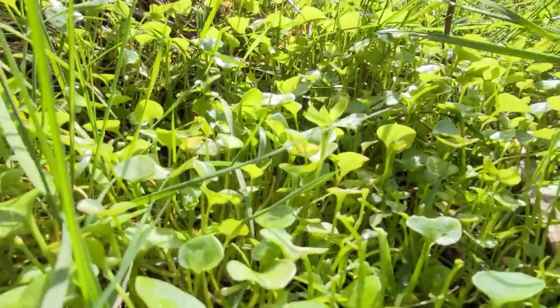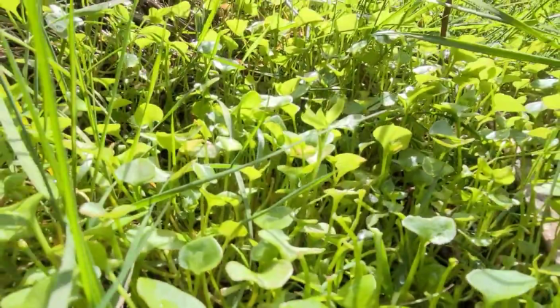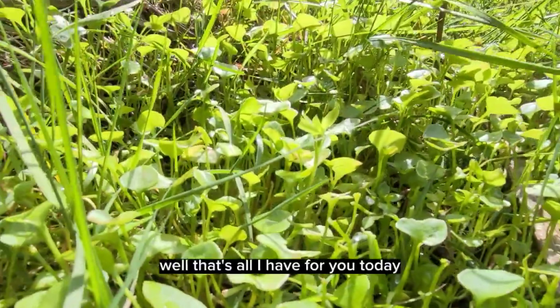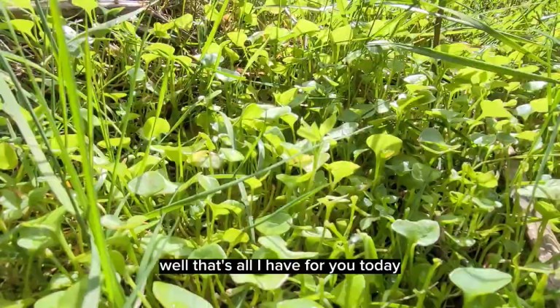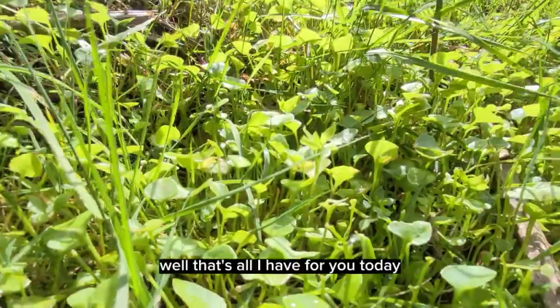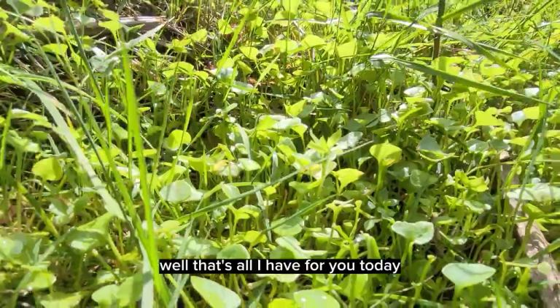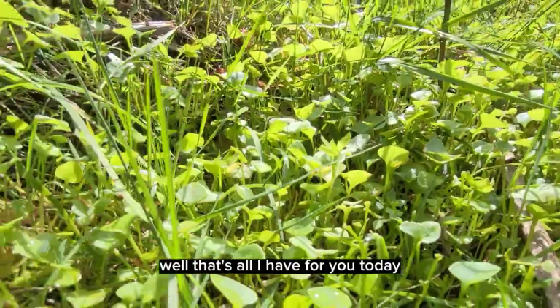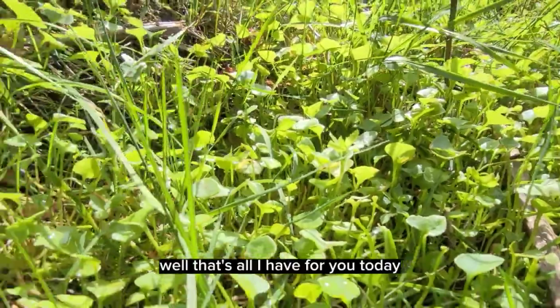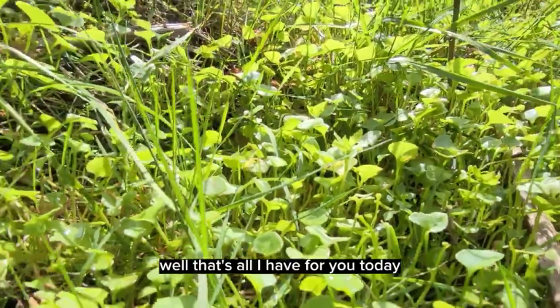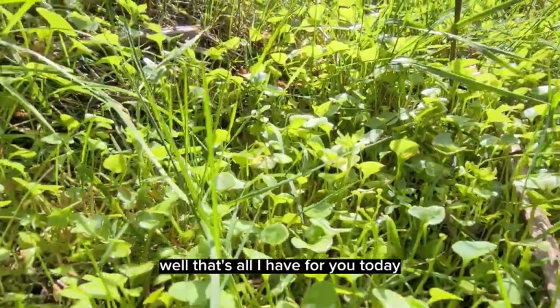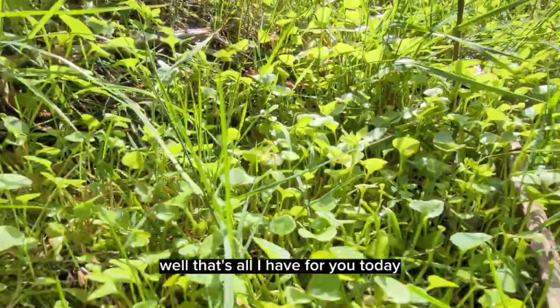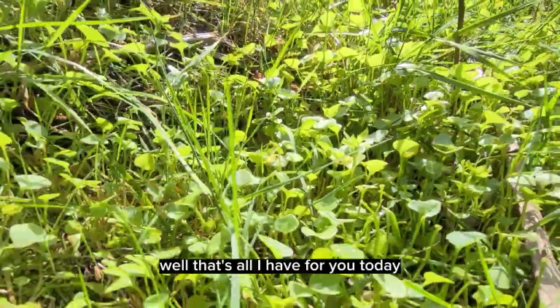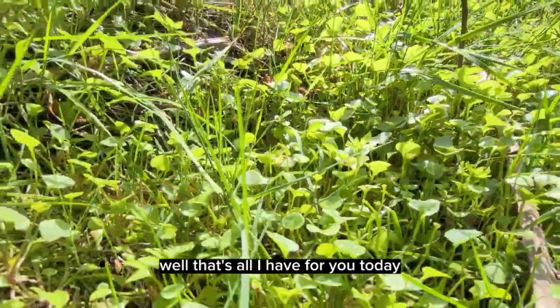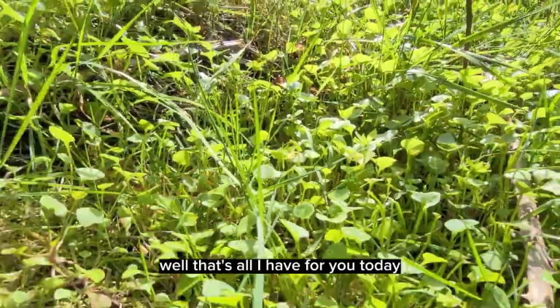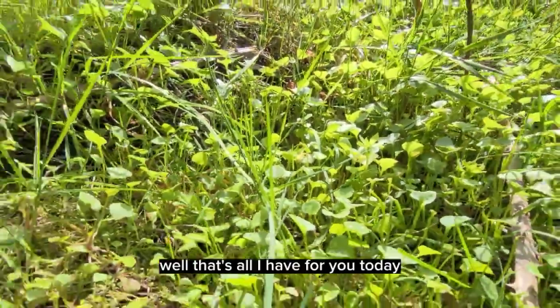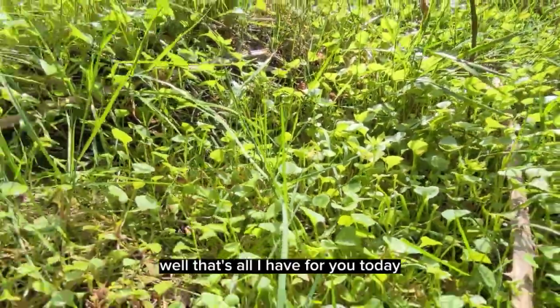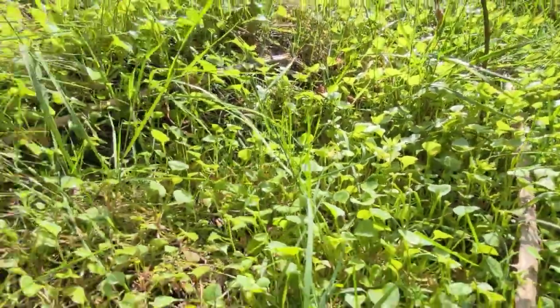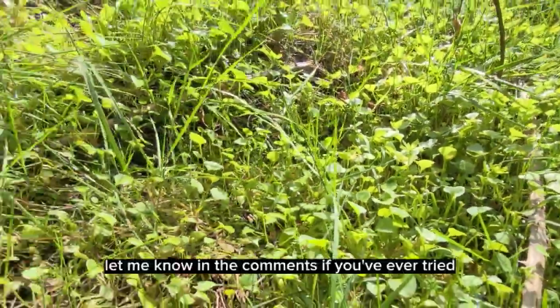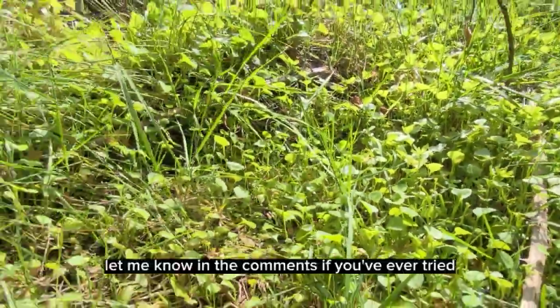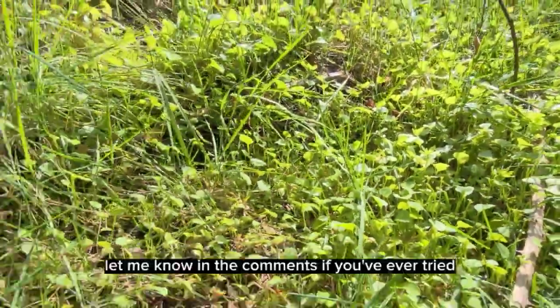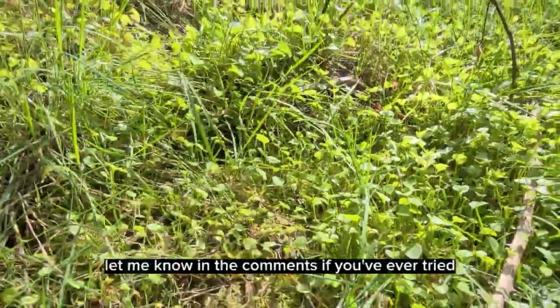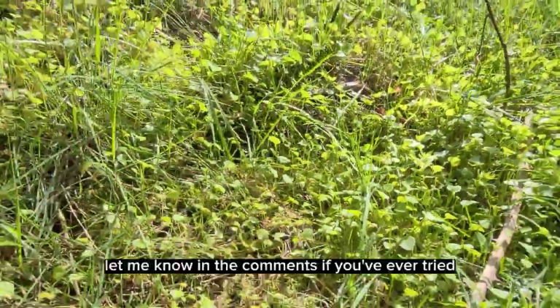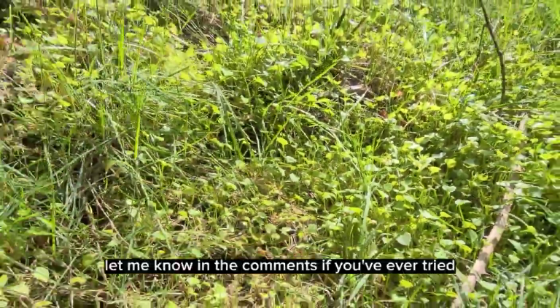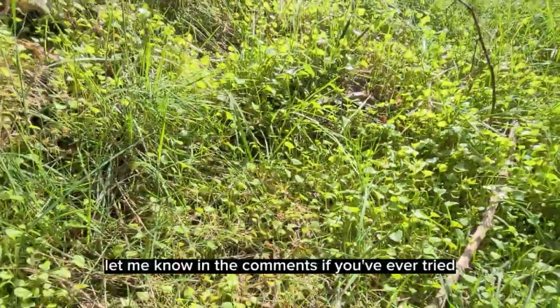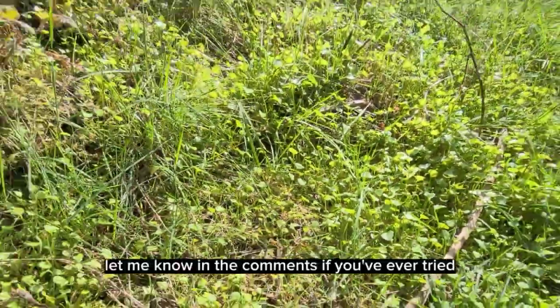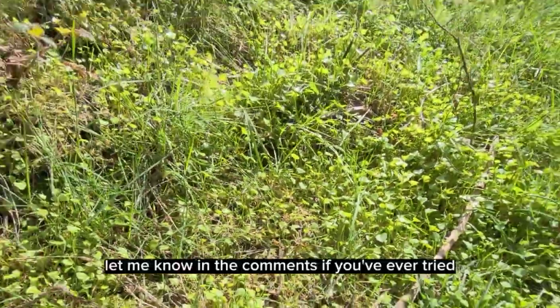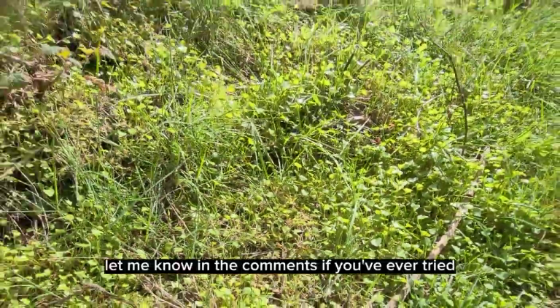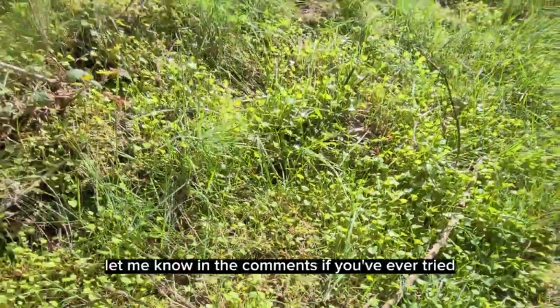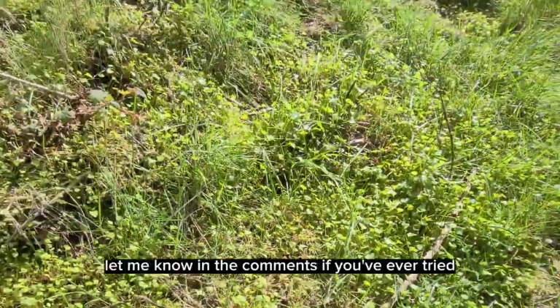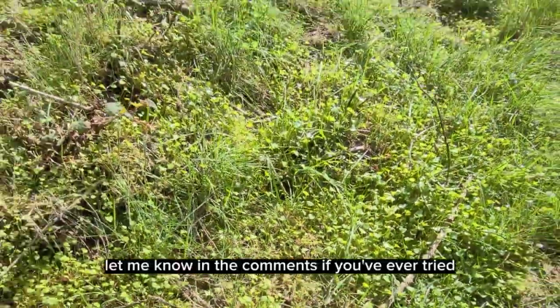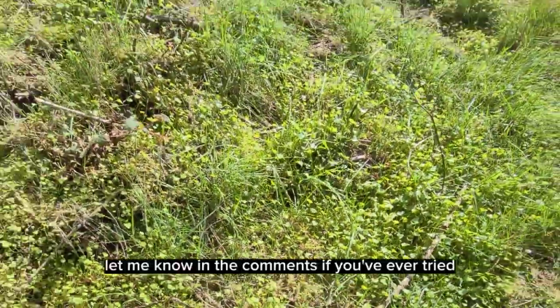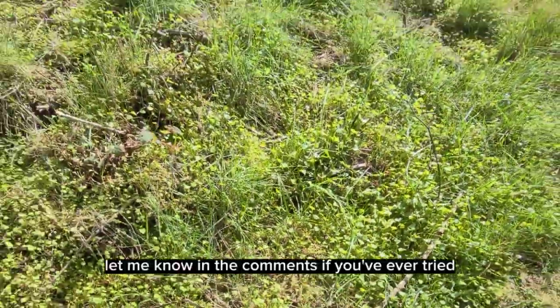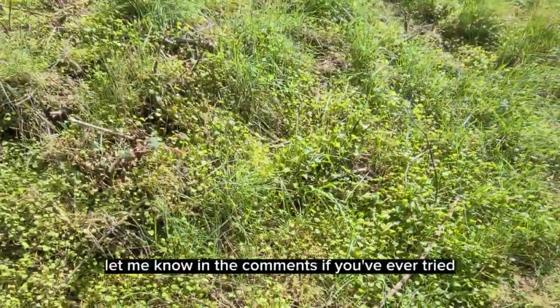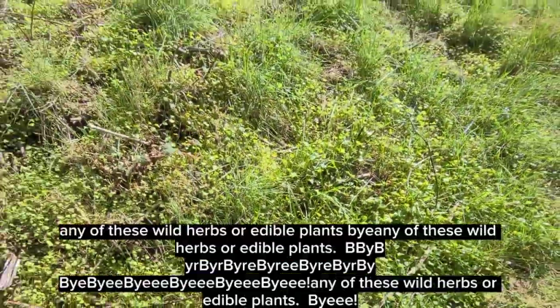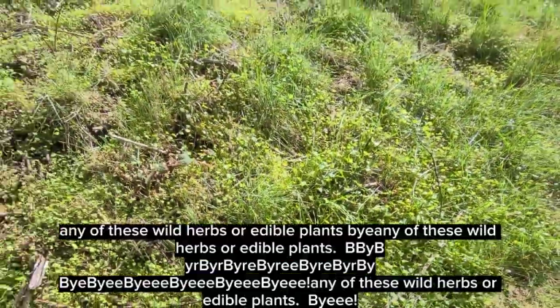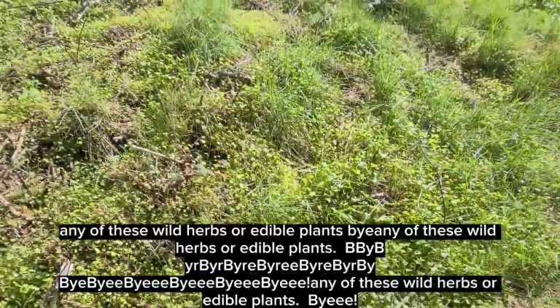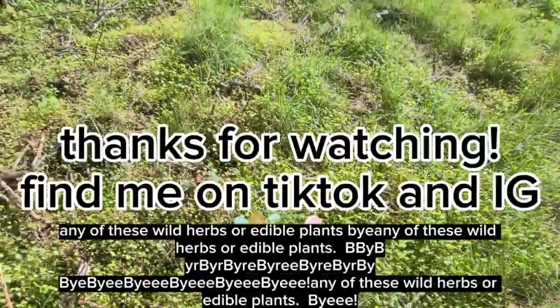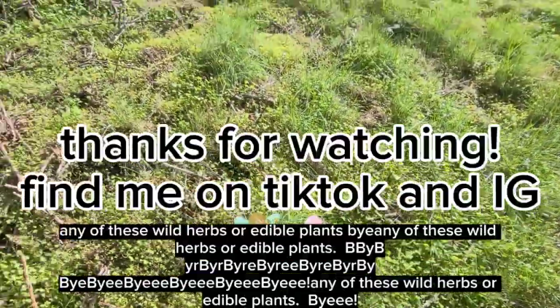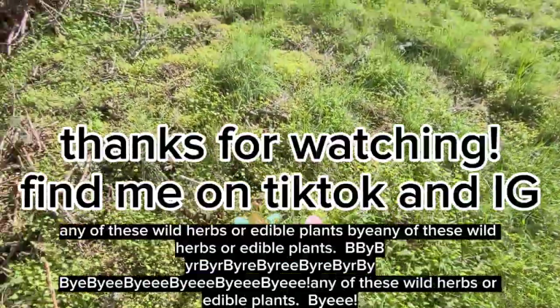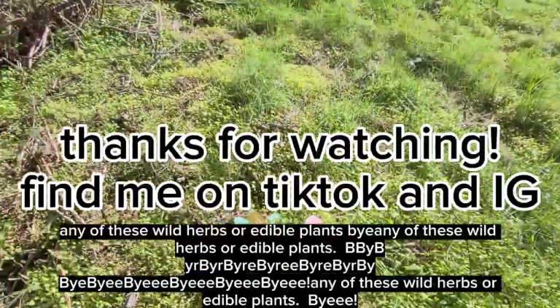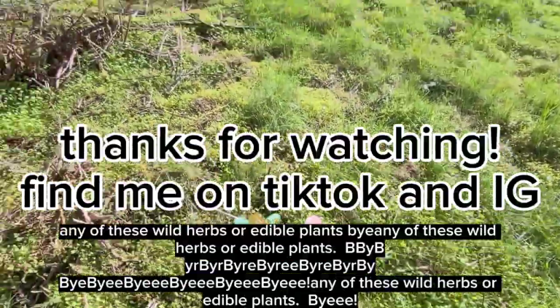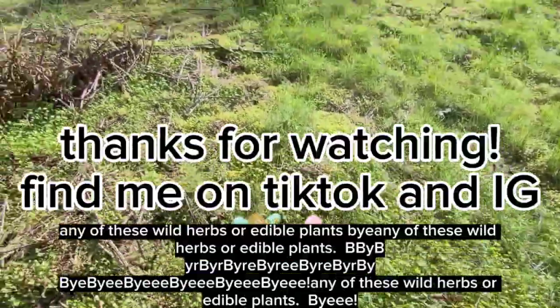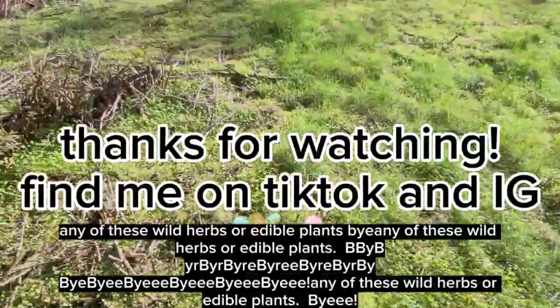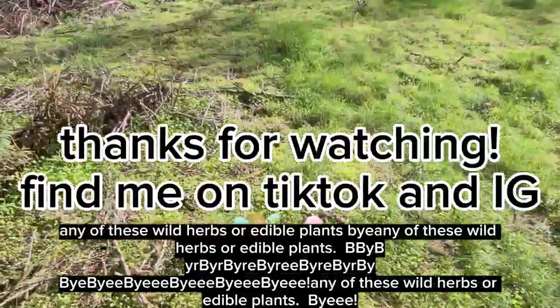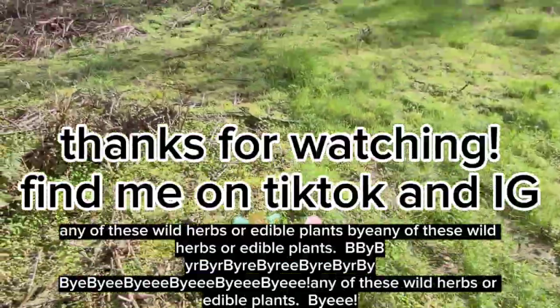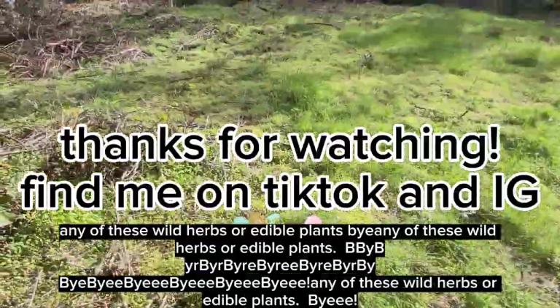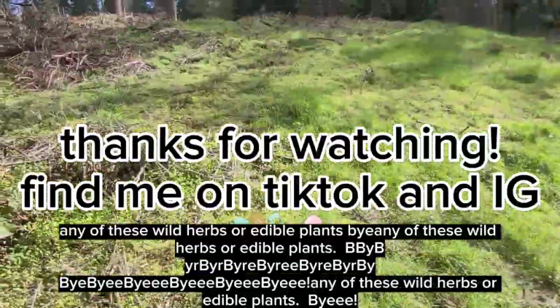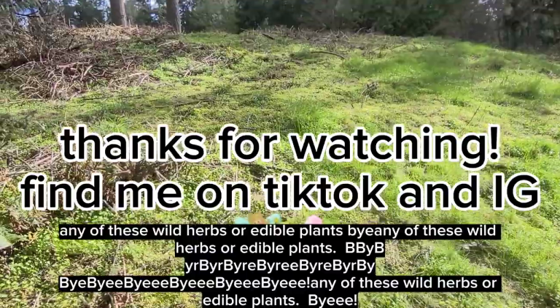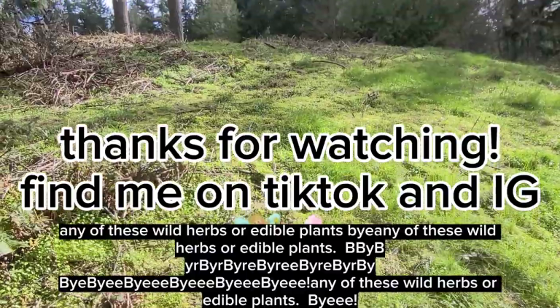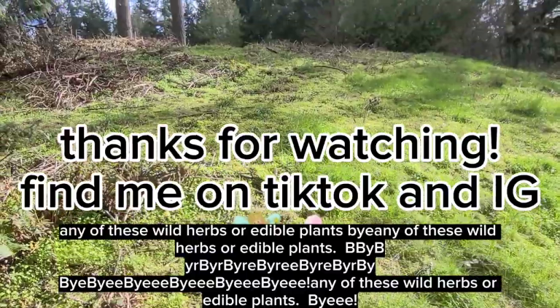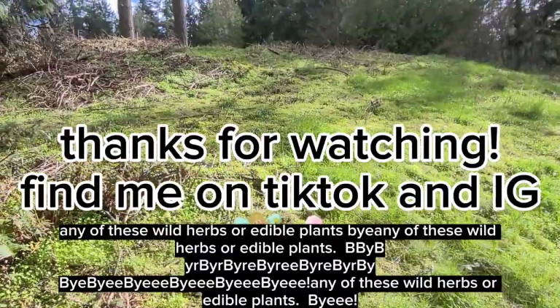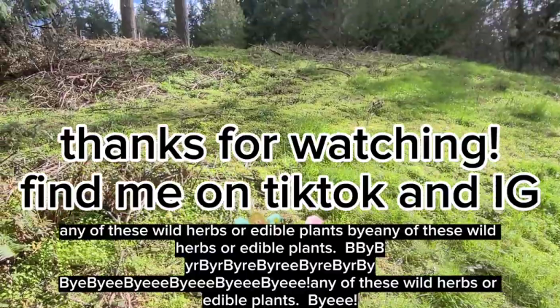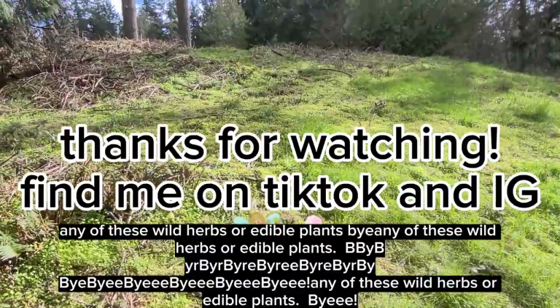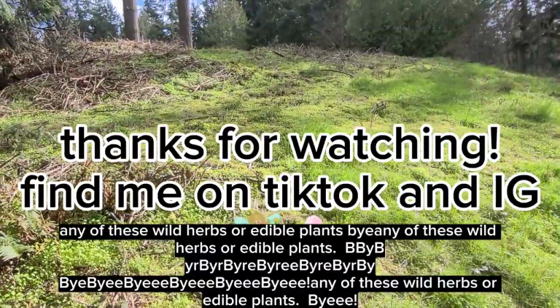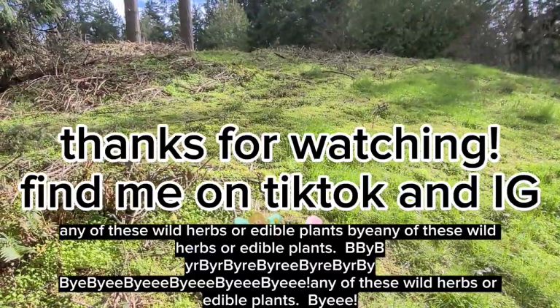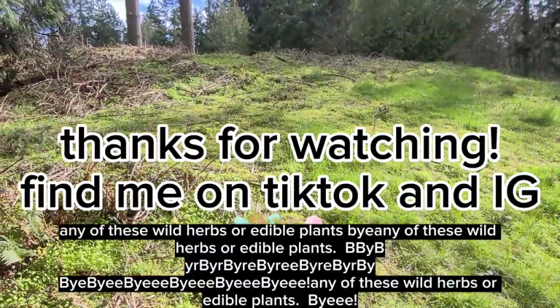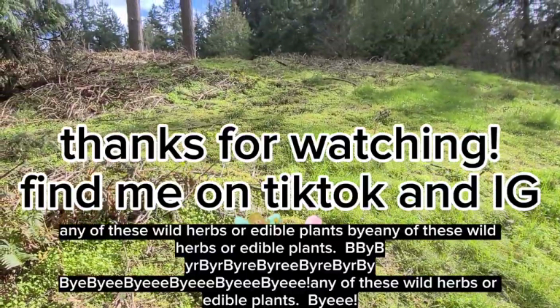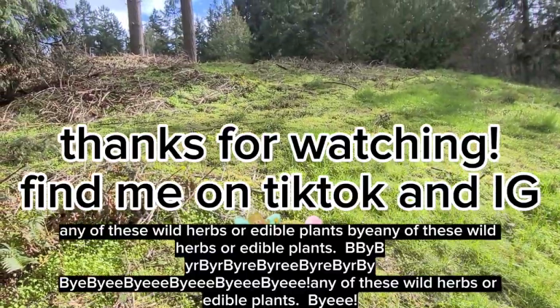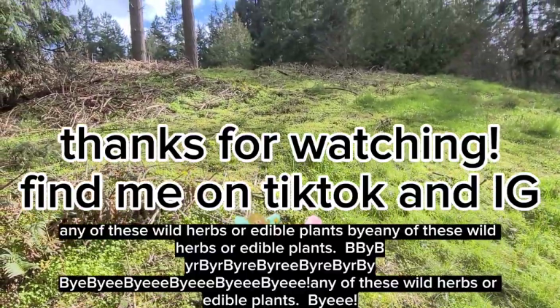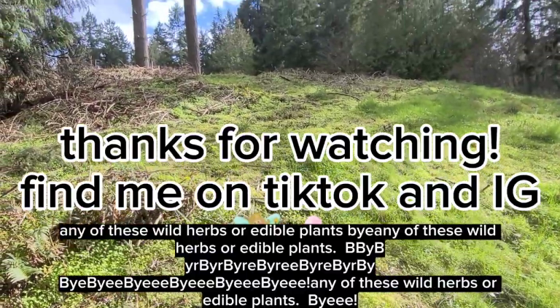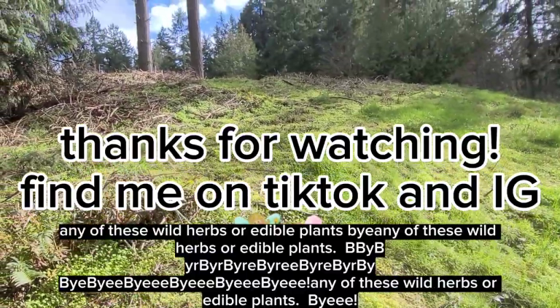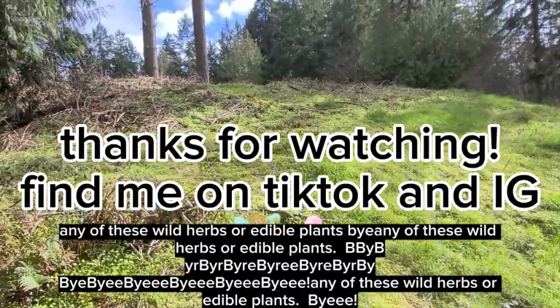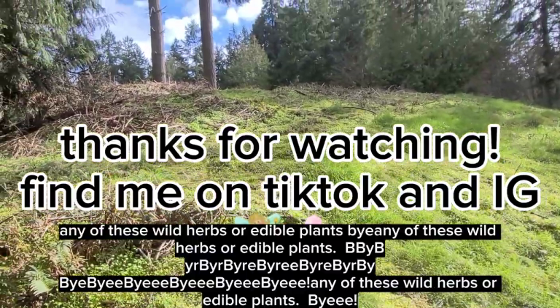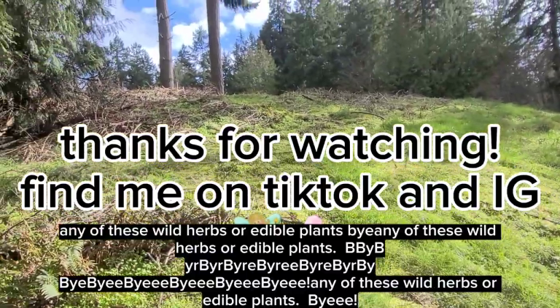Well that's all I have for you today. Let me know in the comments if you've ever tried any of these wild herbs or edible plants. Byeee!